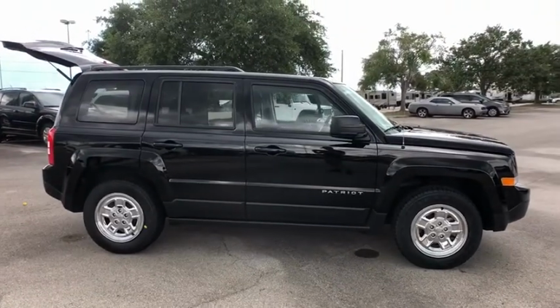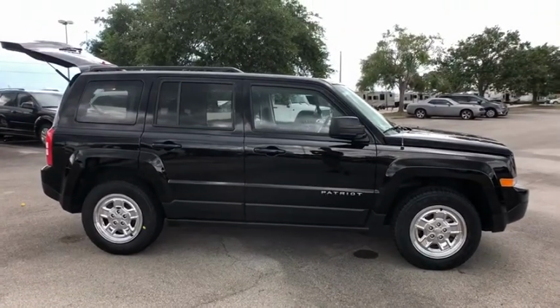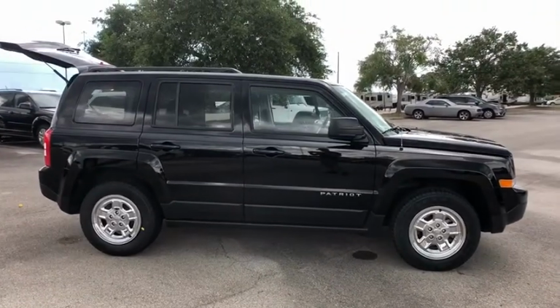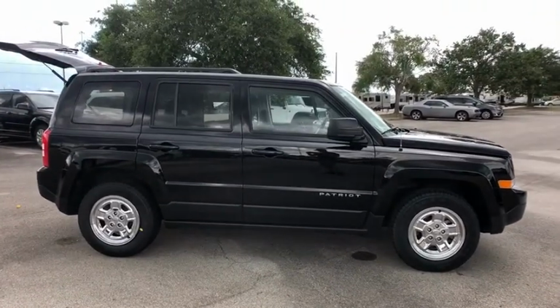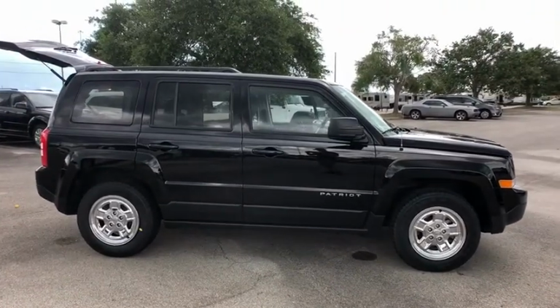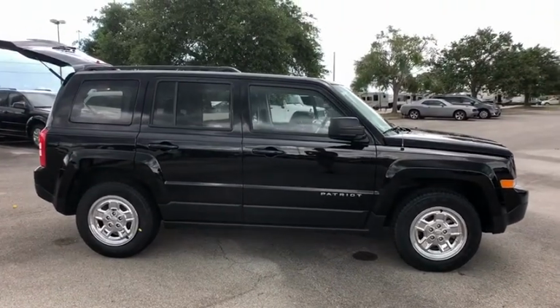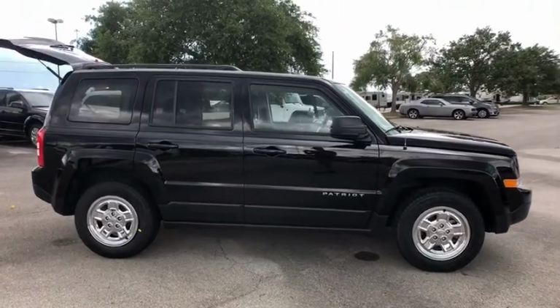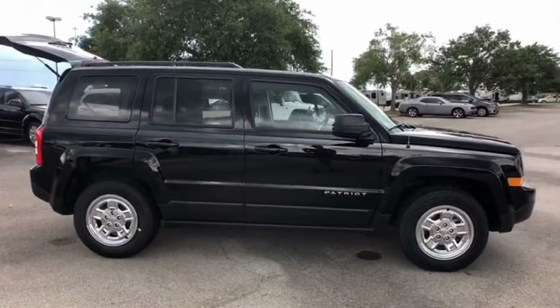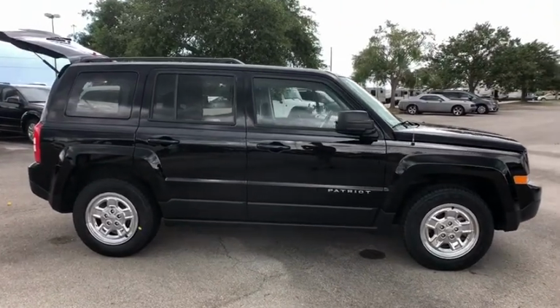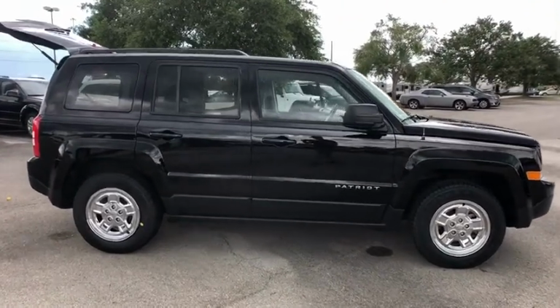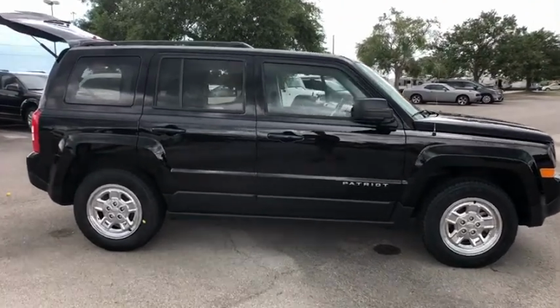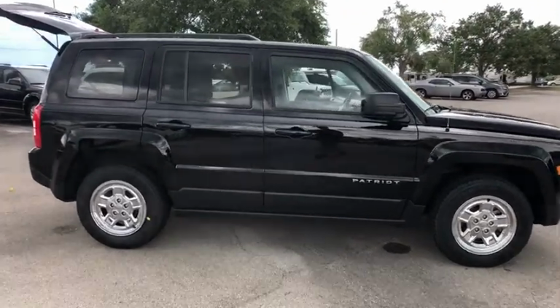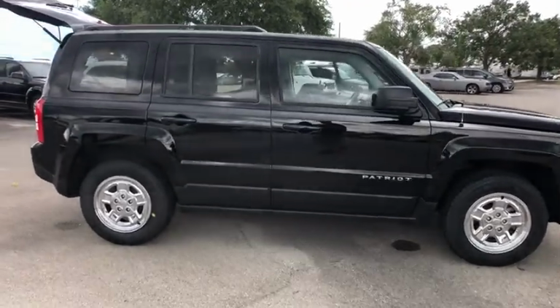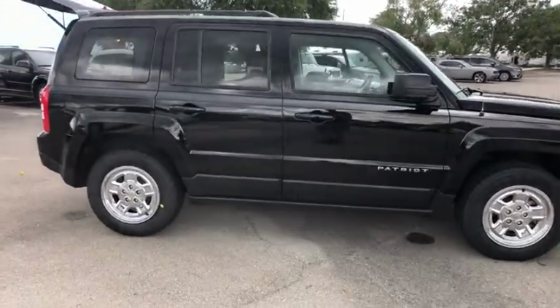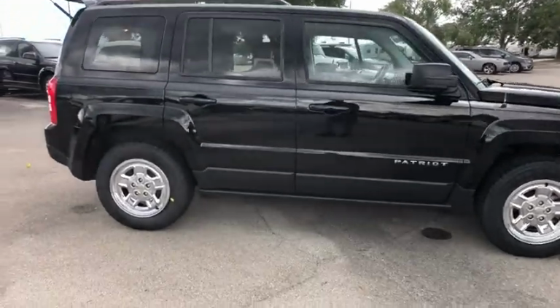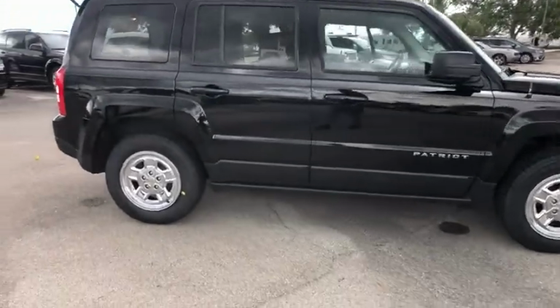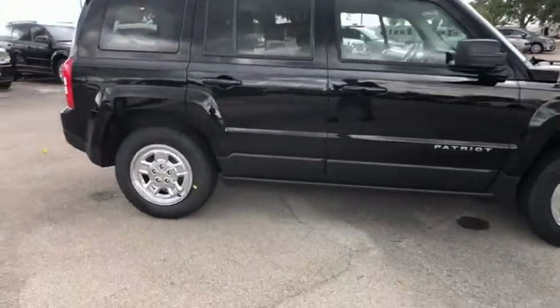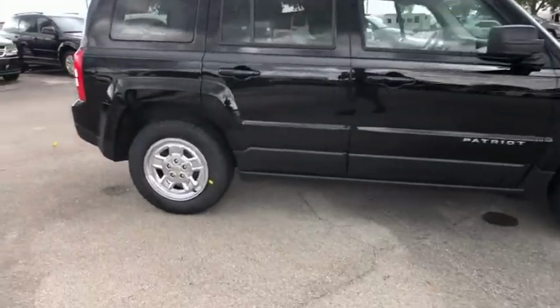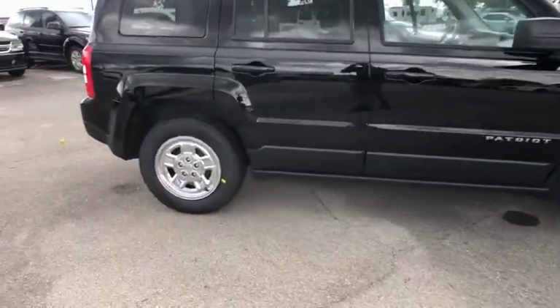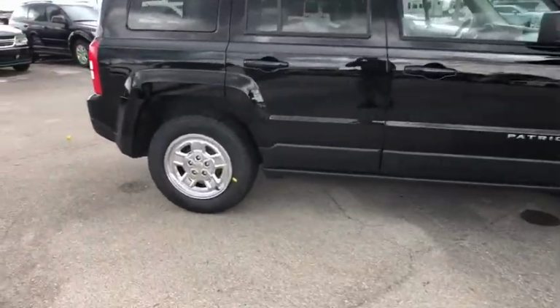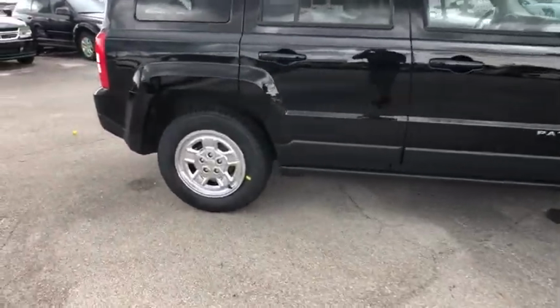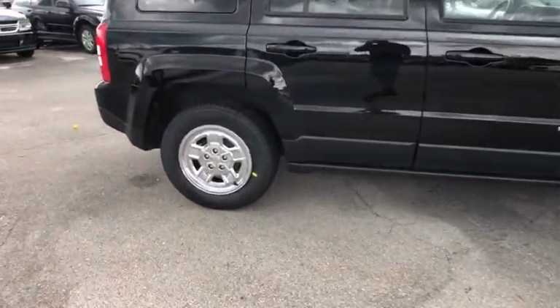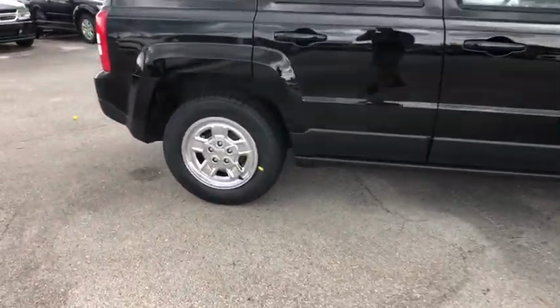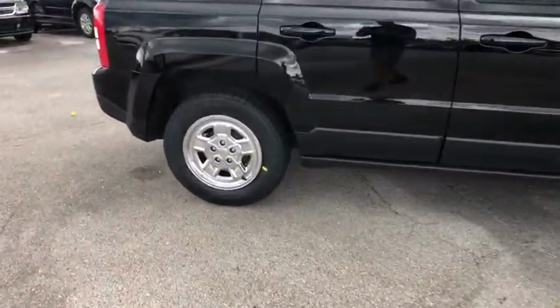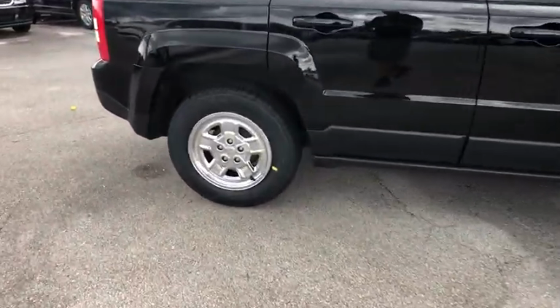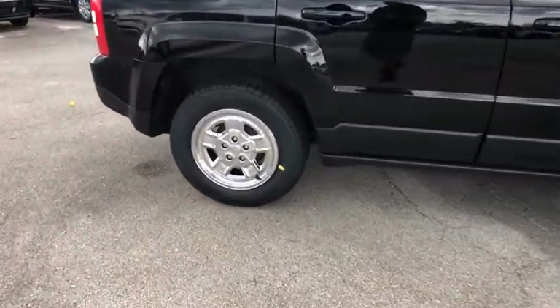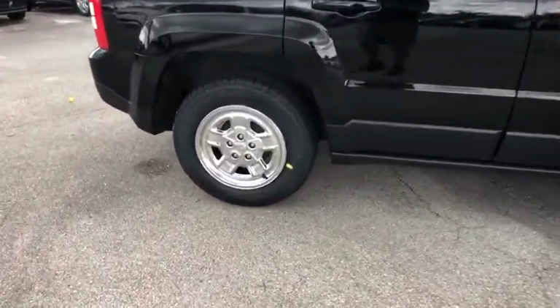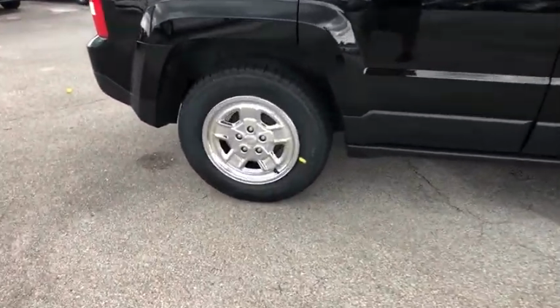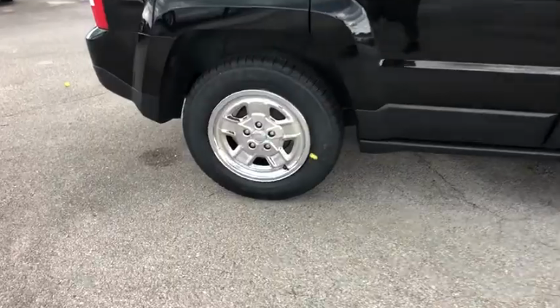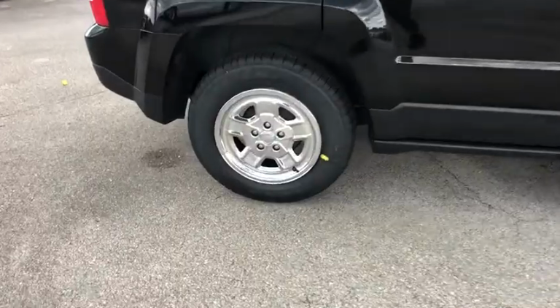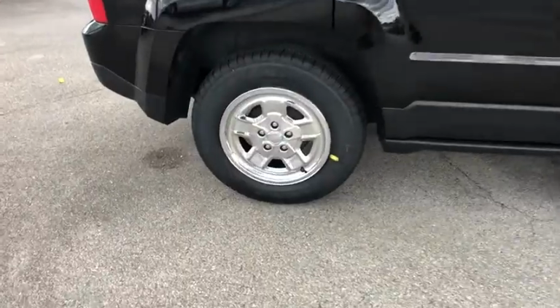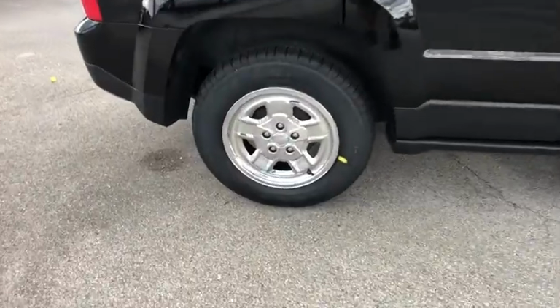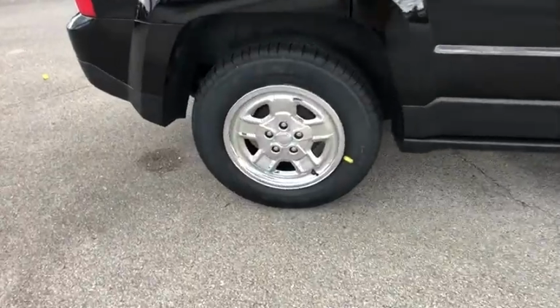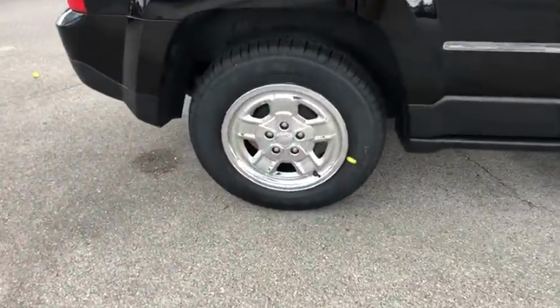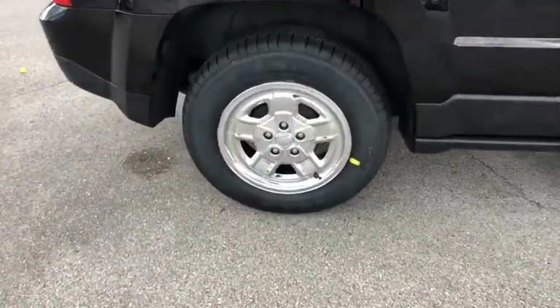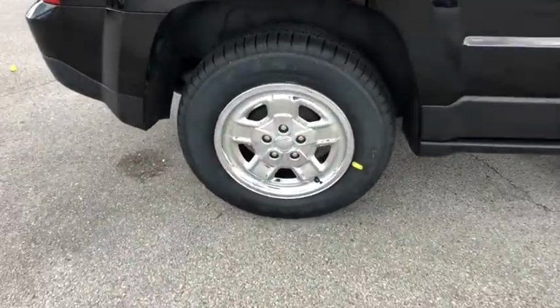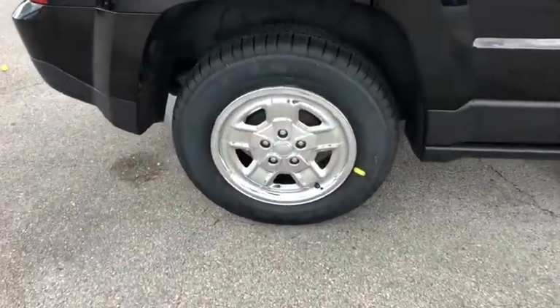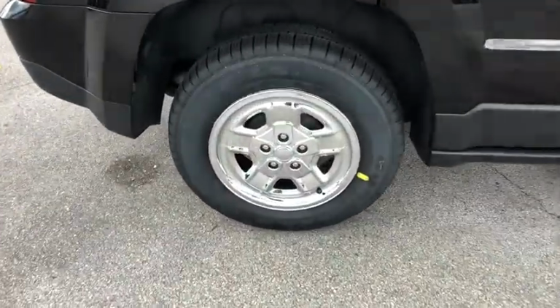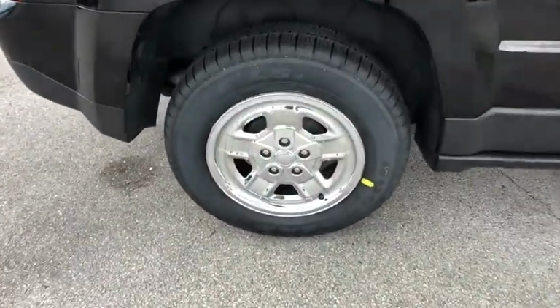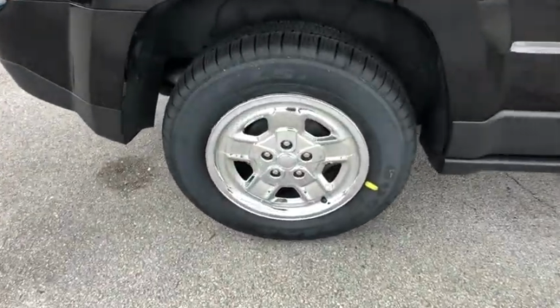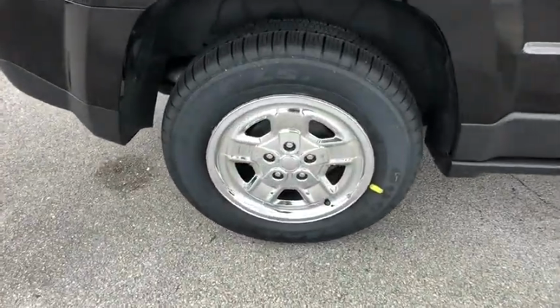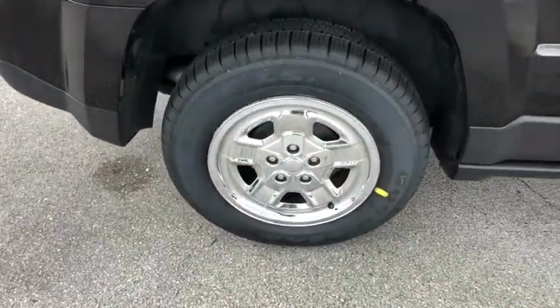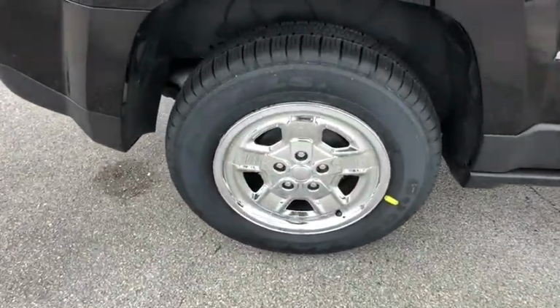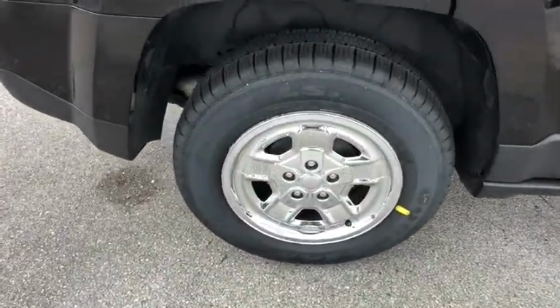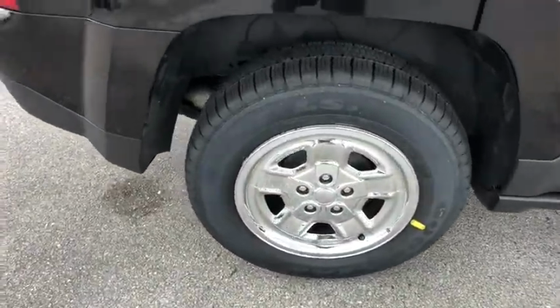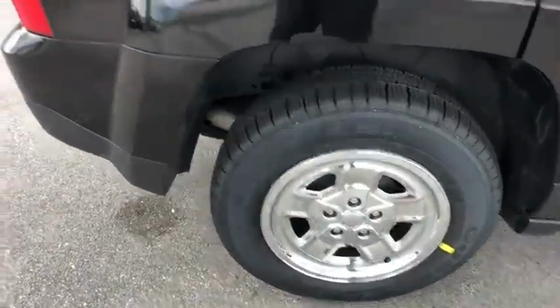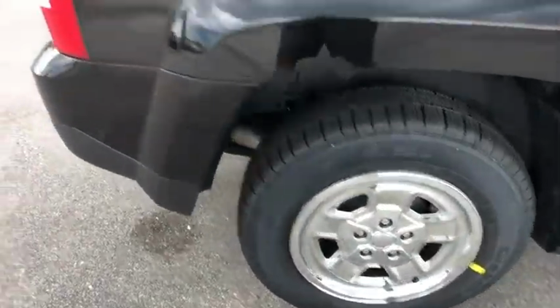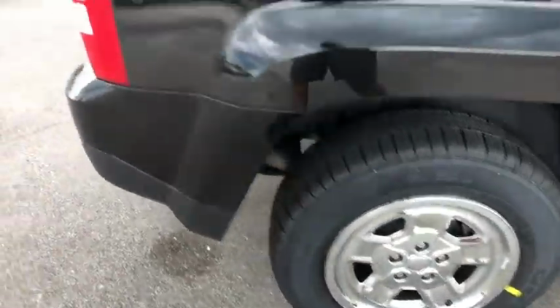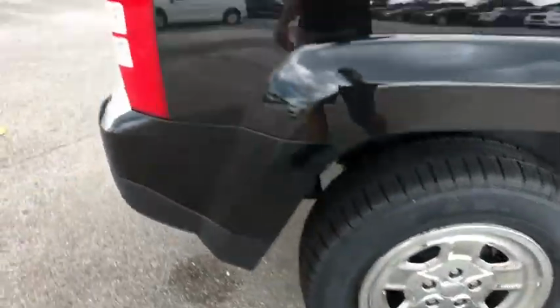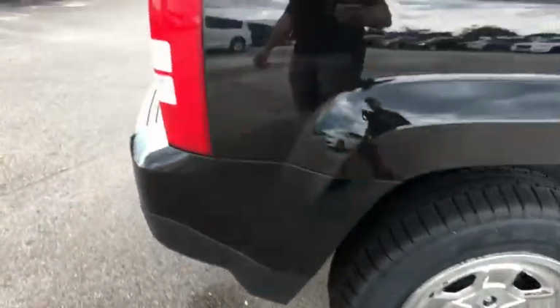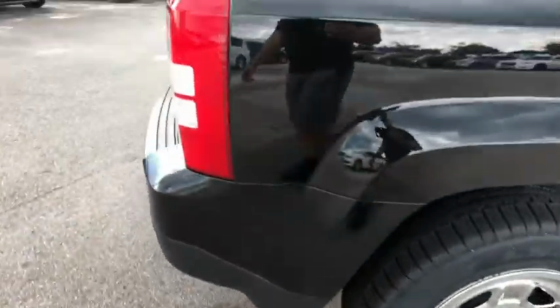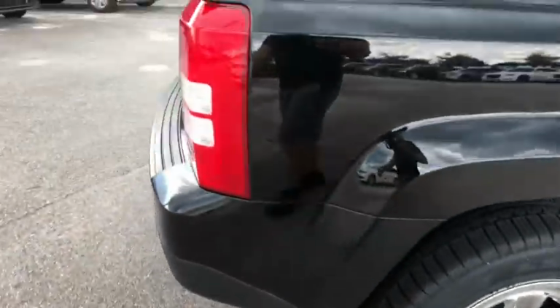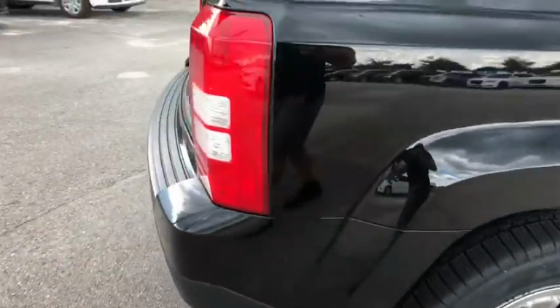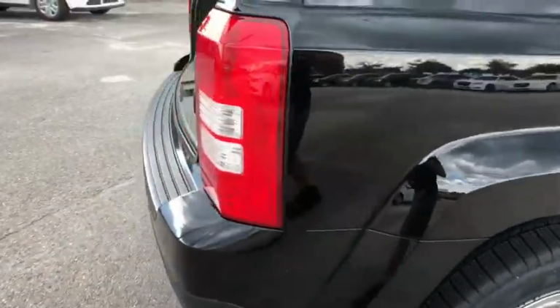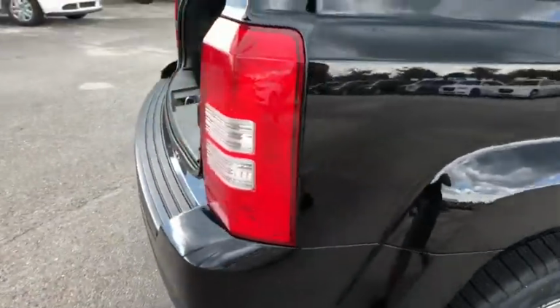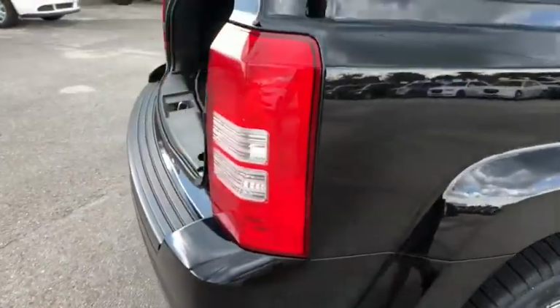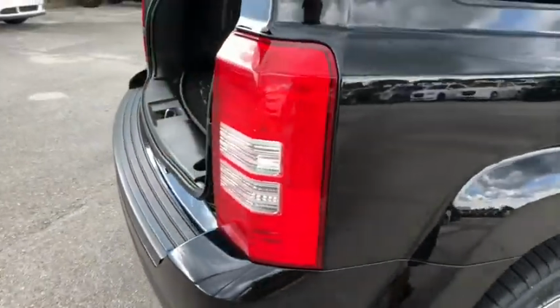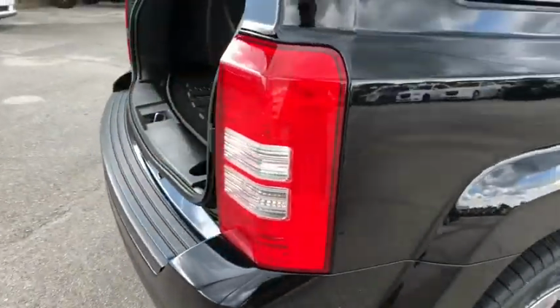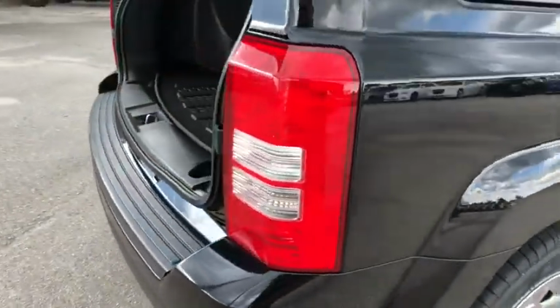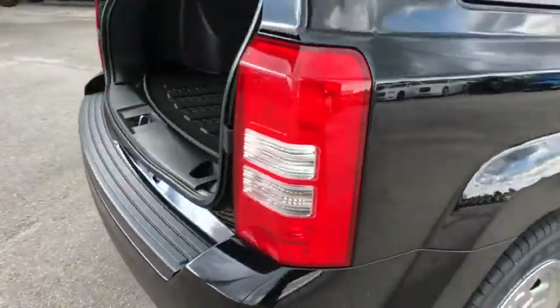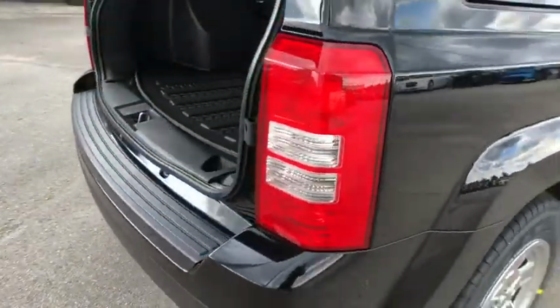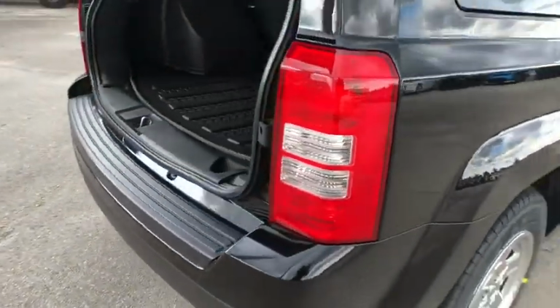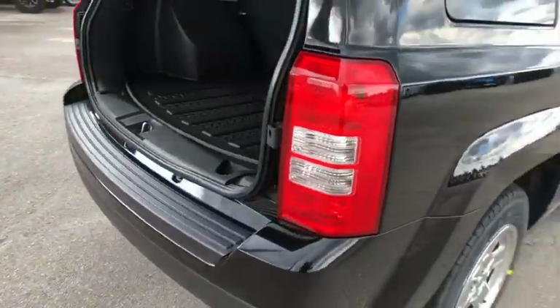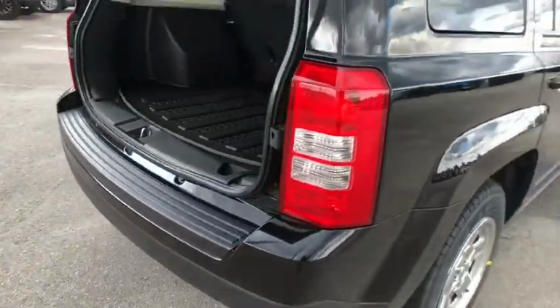The Patriot has plenty of room inside for any size family. This vehicle has less than 35,000 miles.